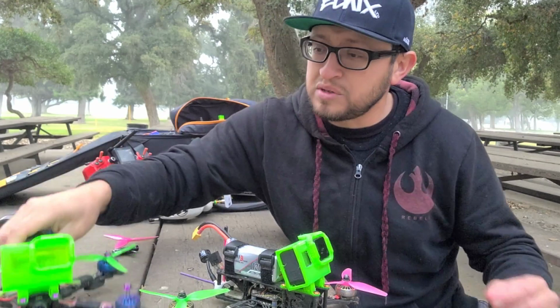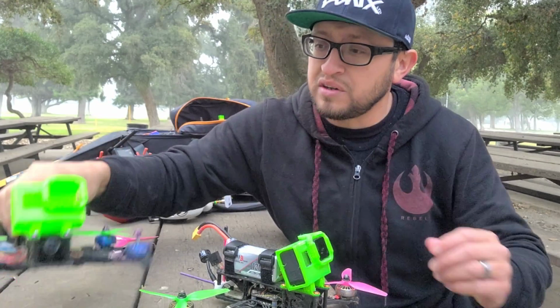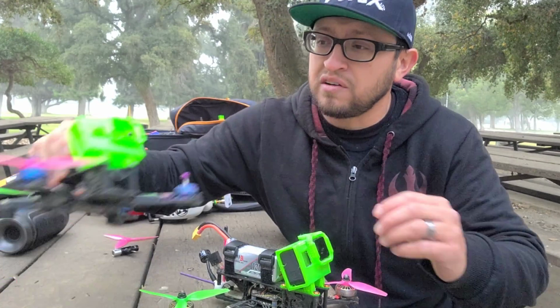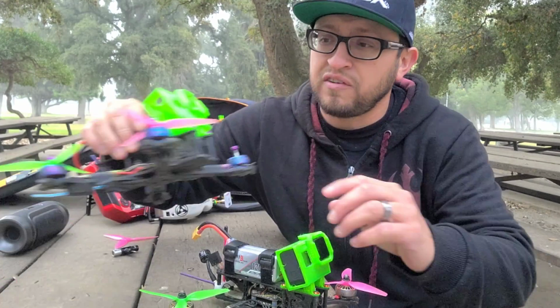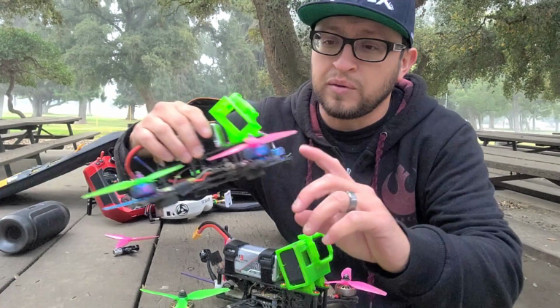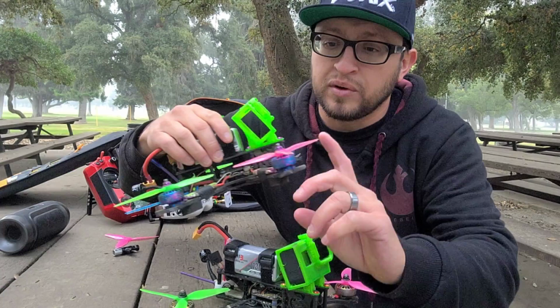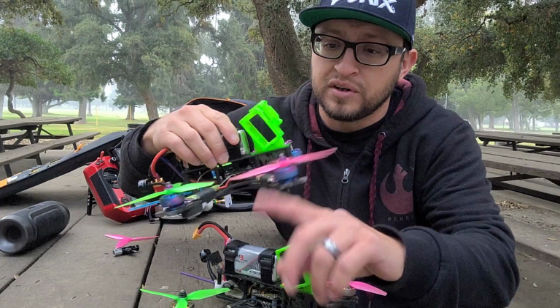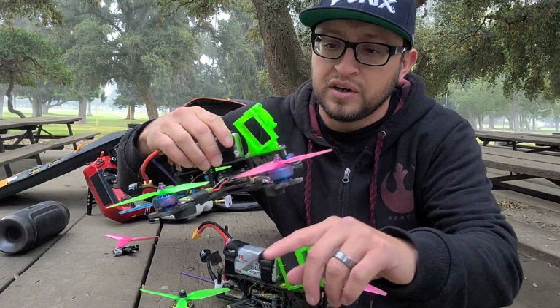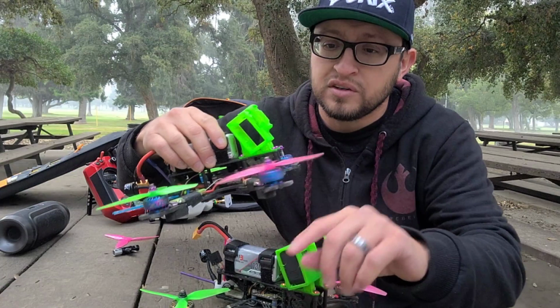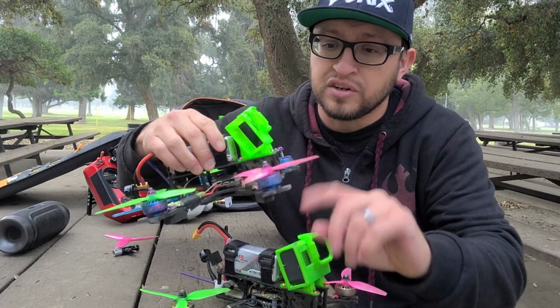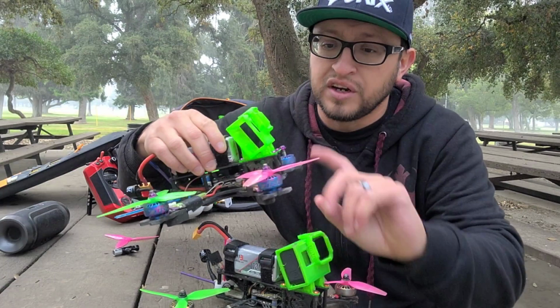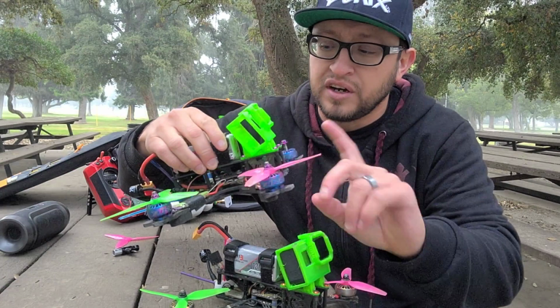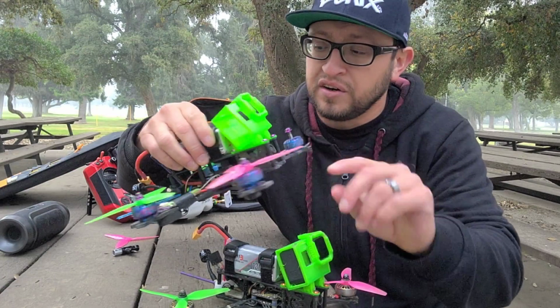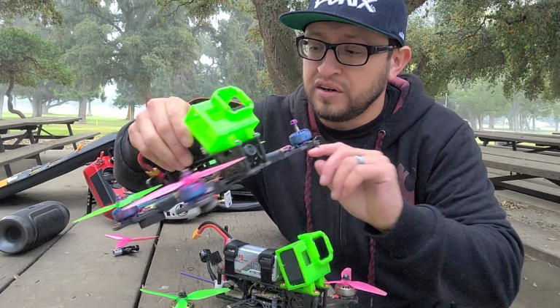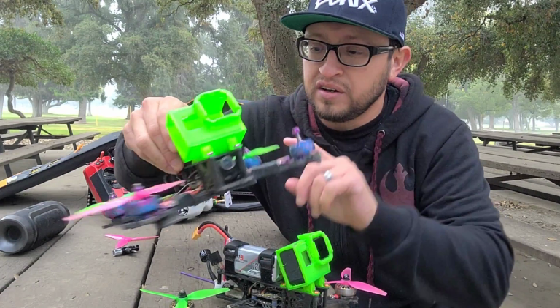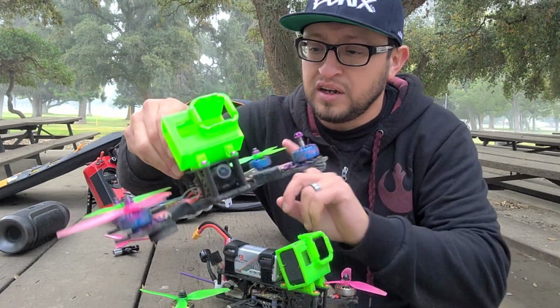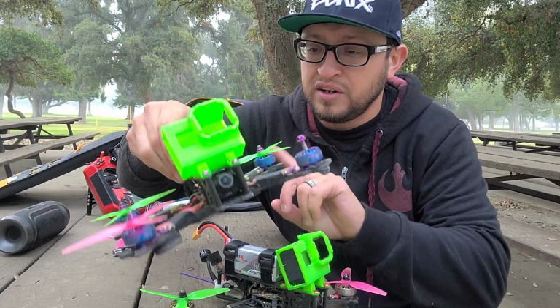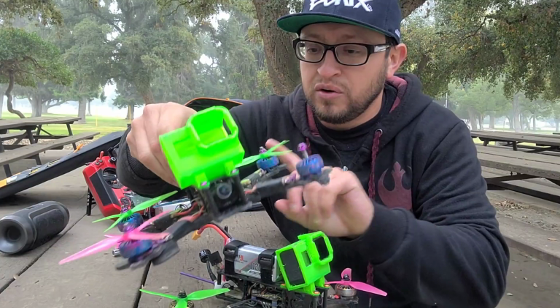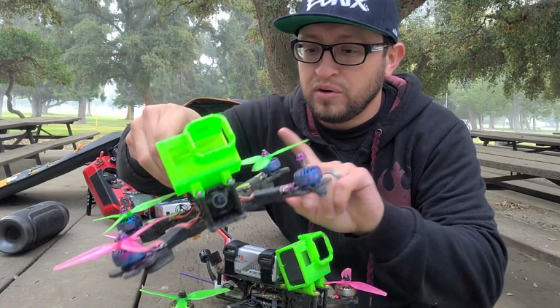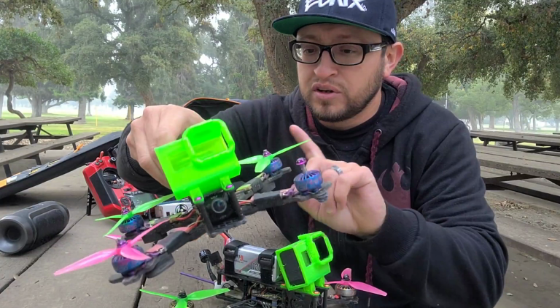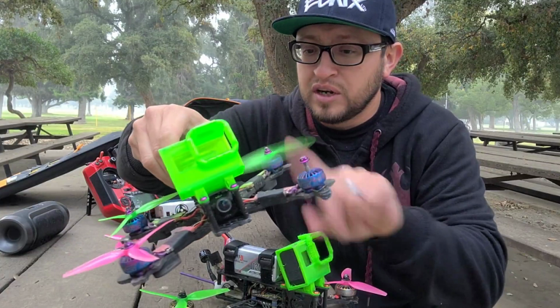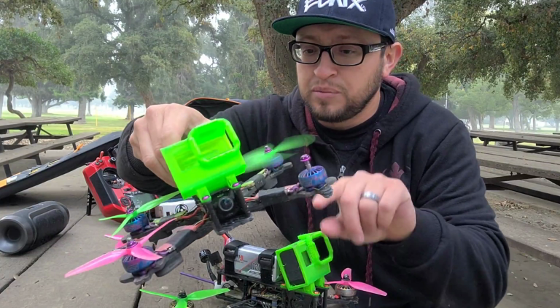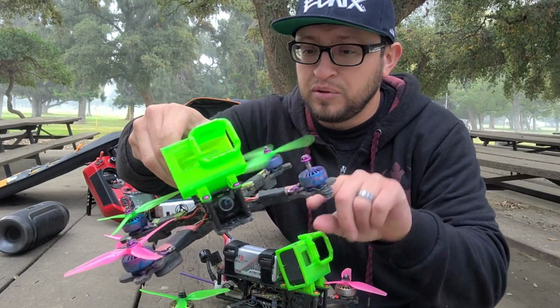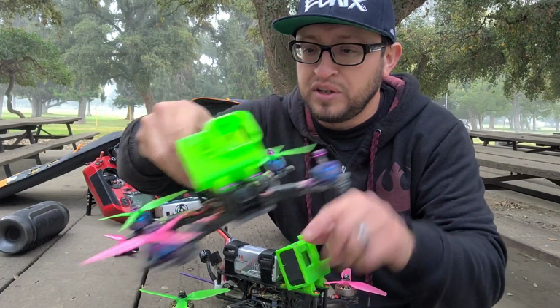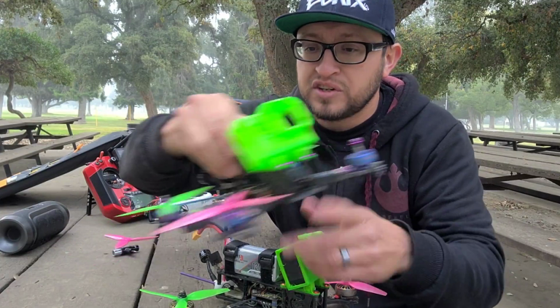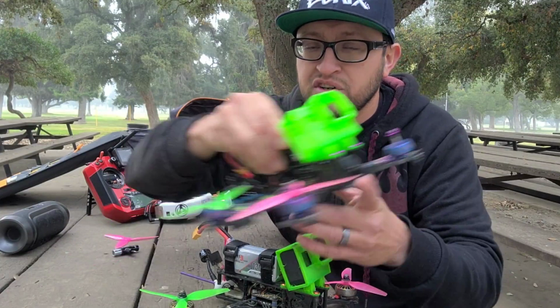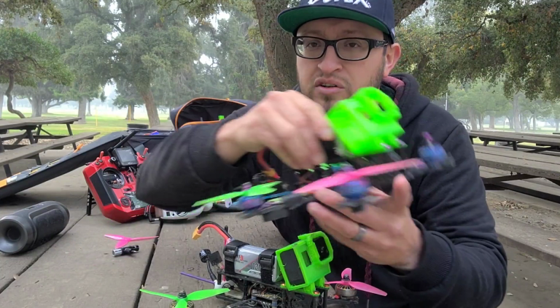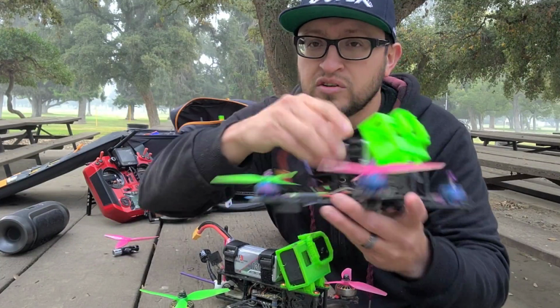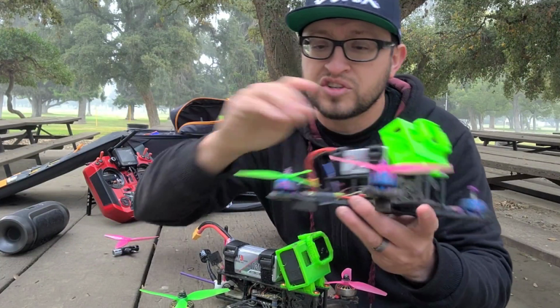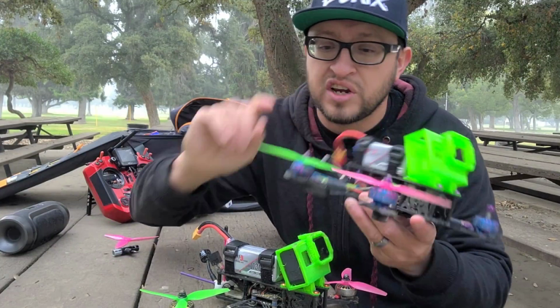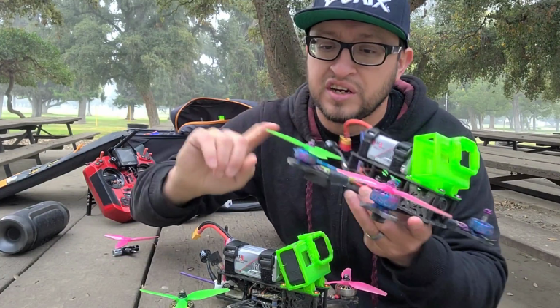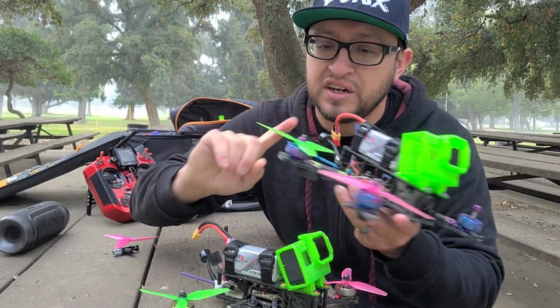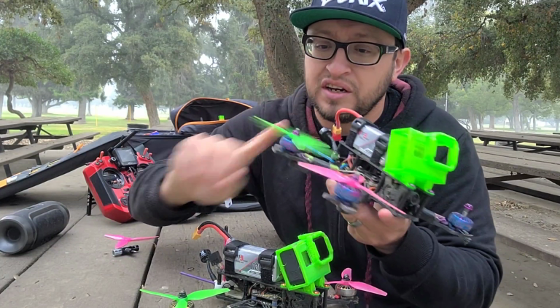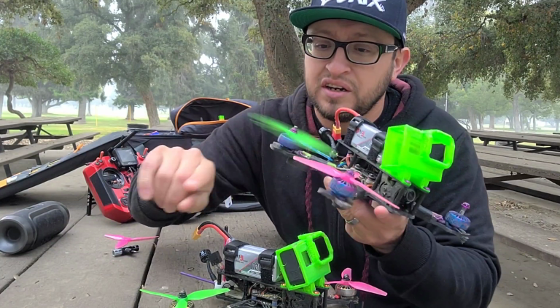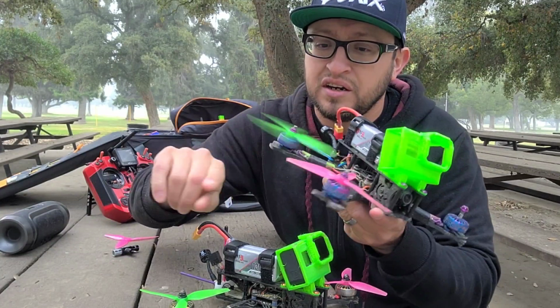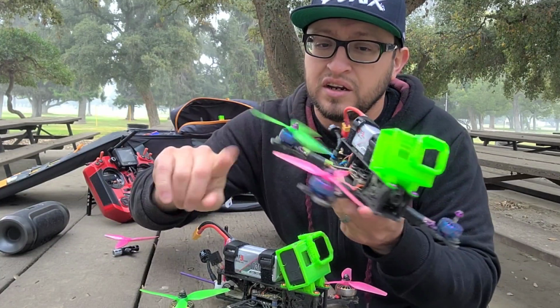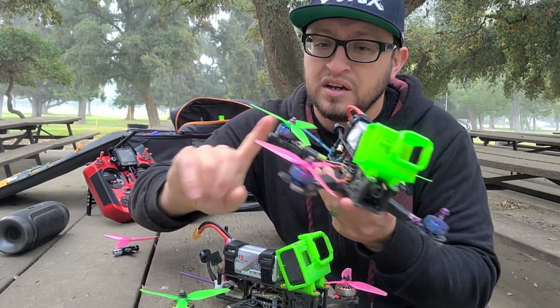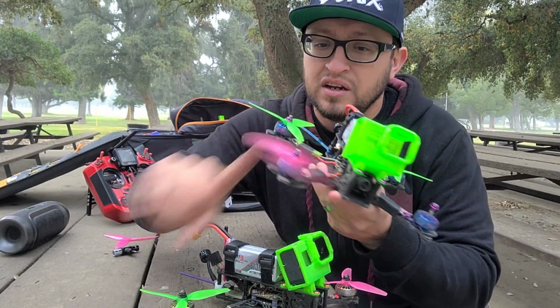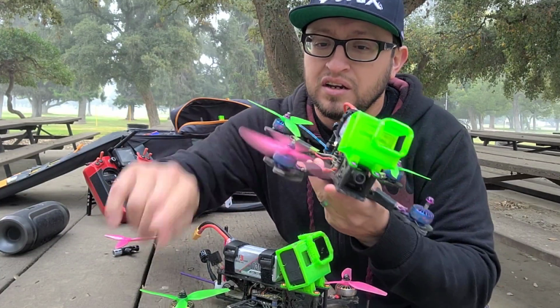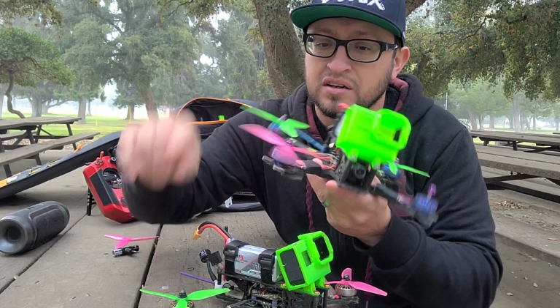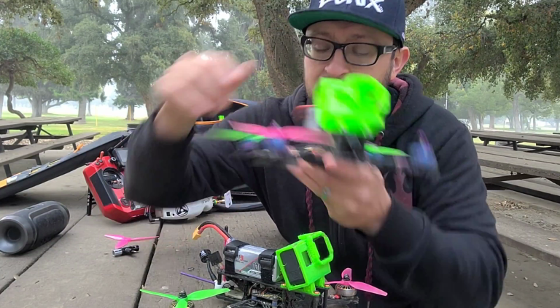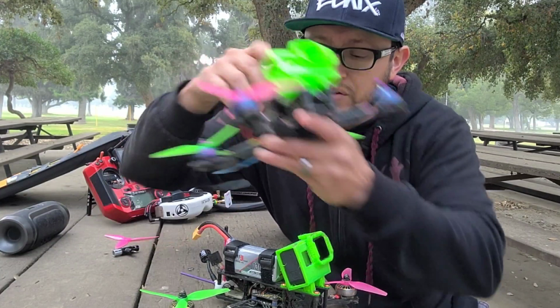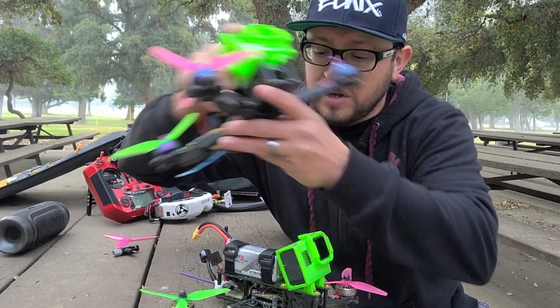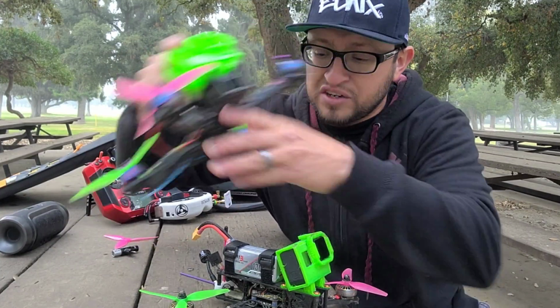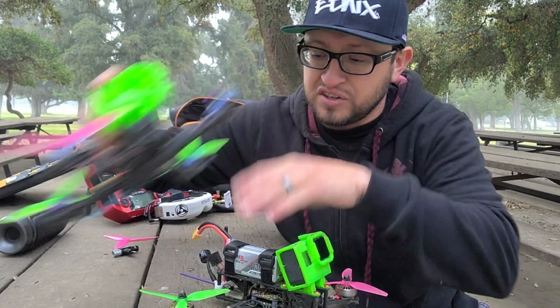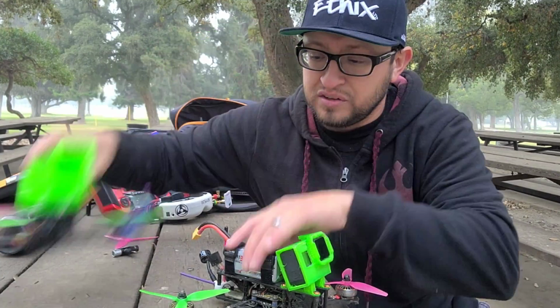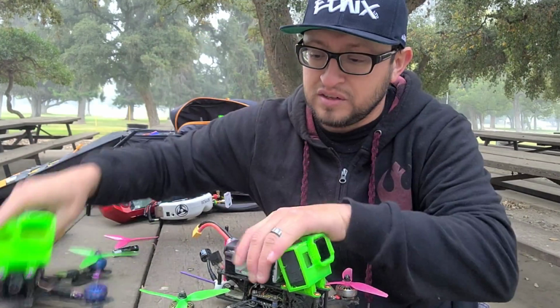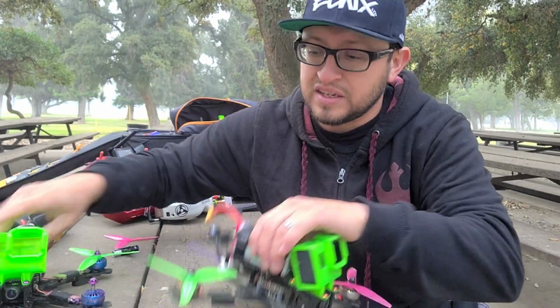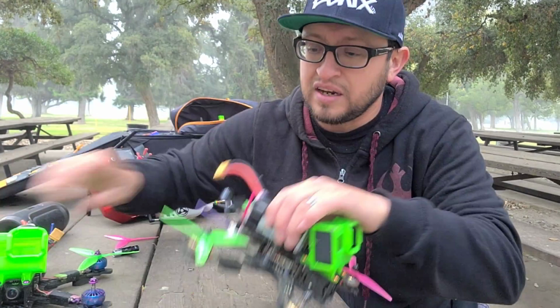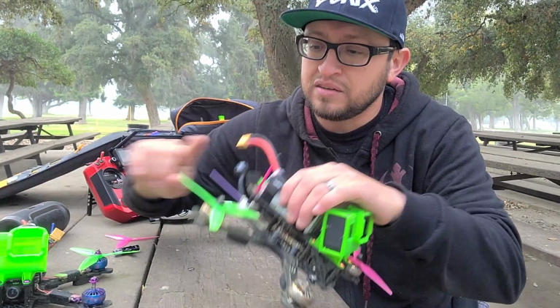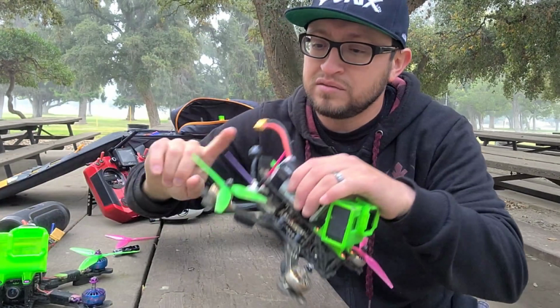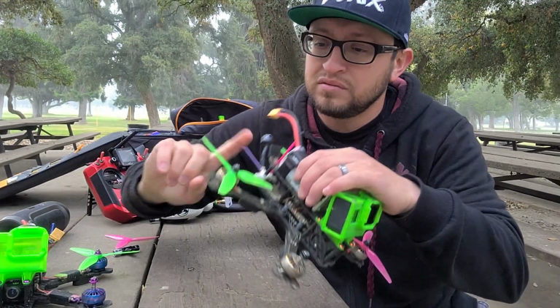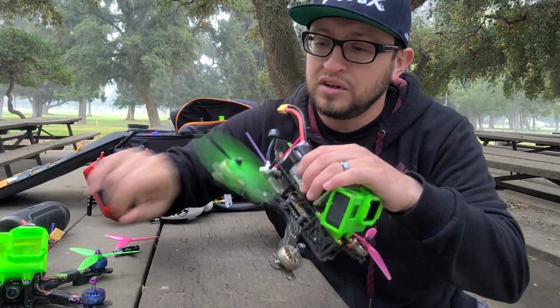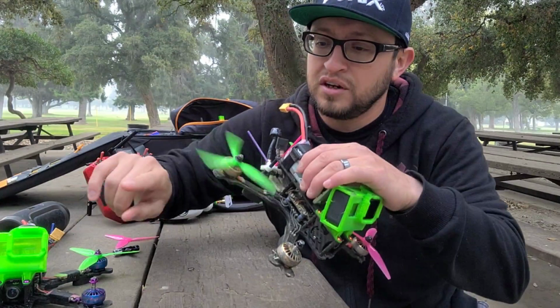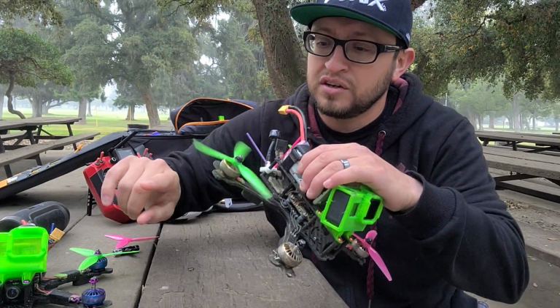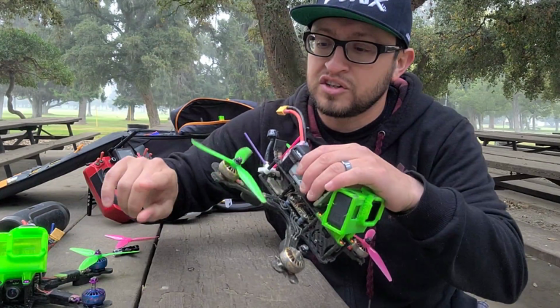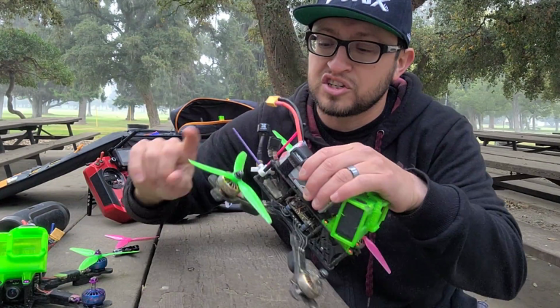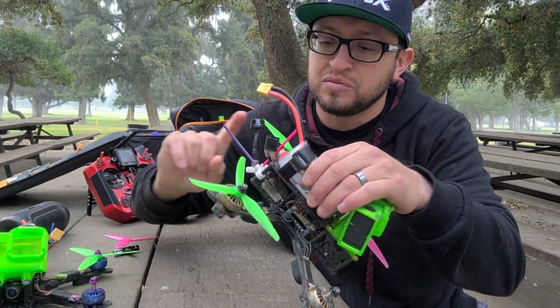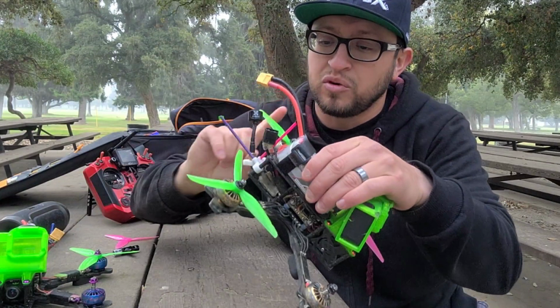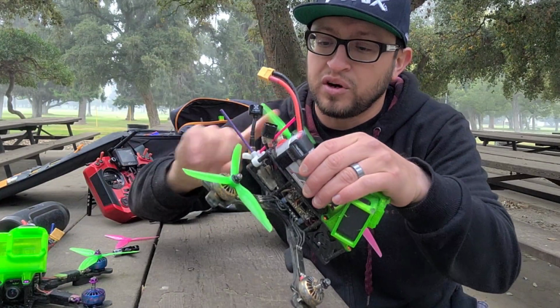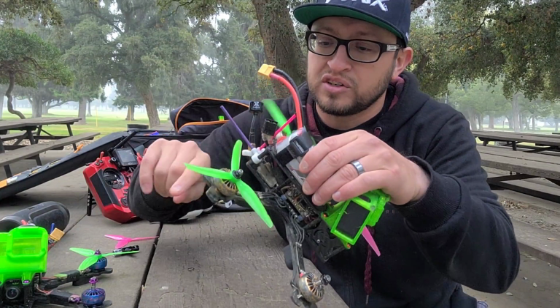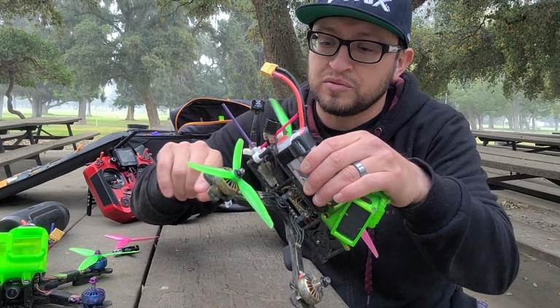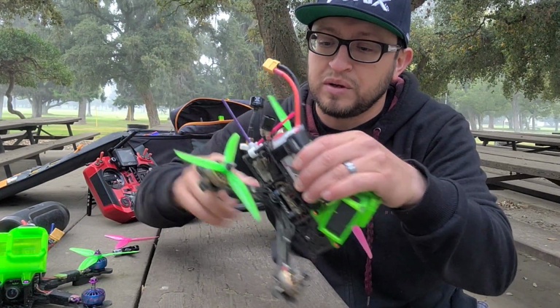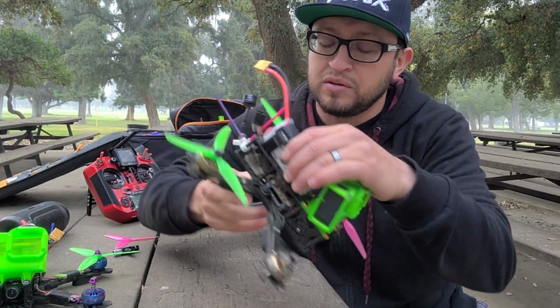I probably should change them. Let me find one so you can hear it — I know a couple of these are a little janky.